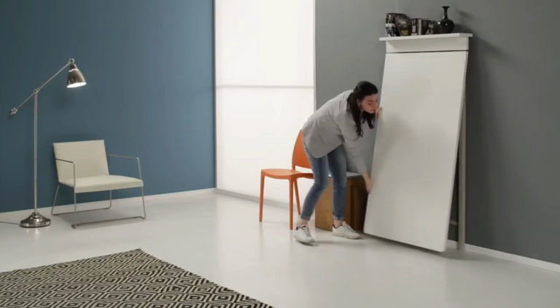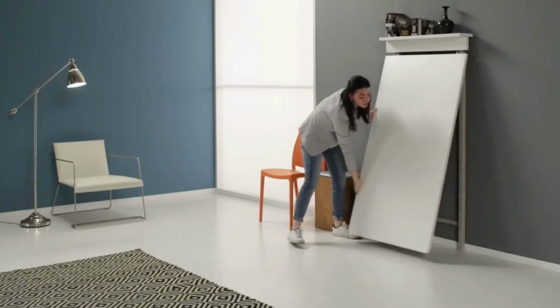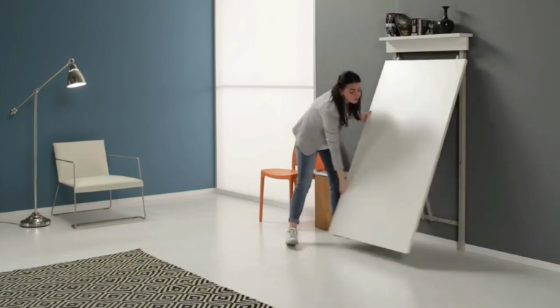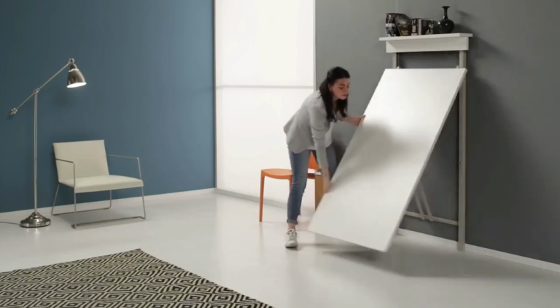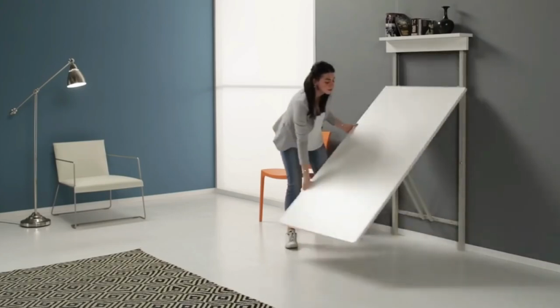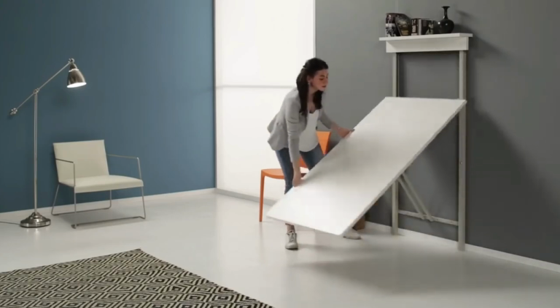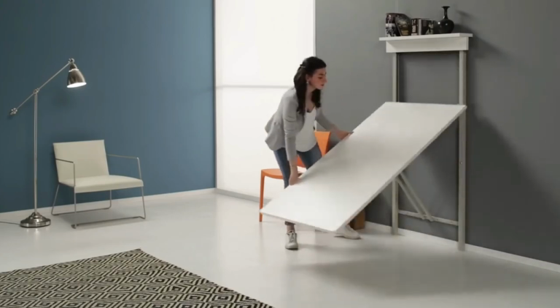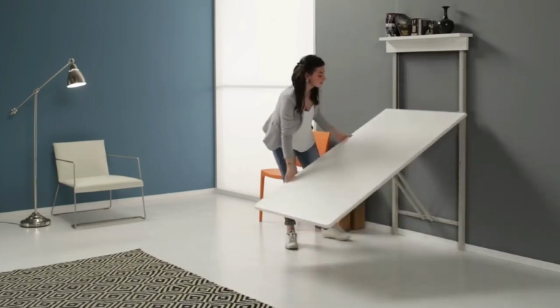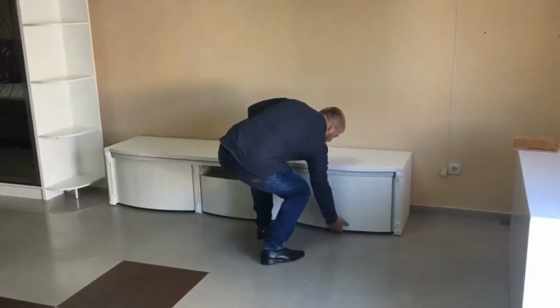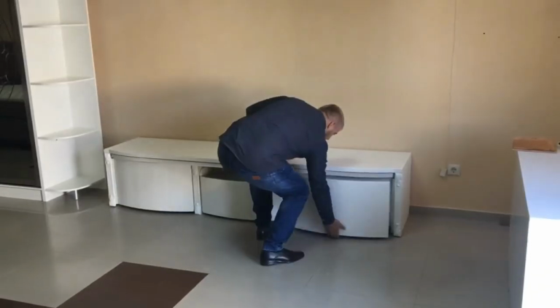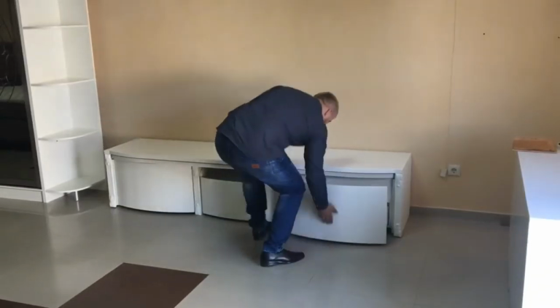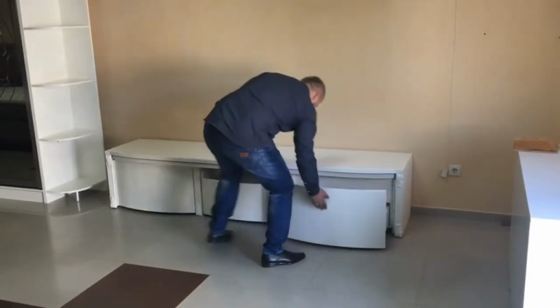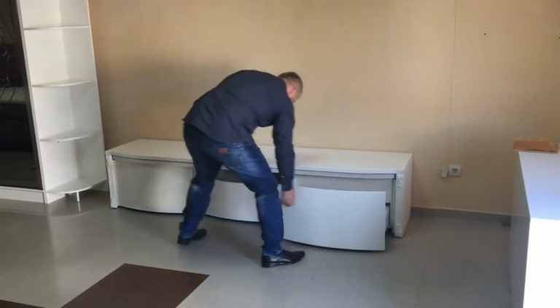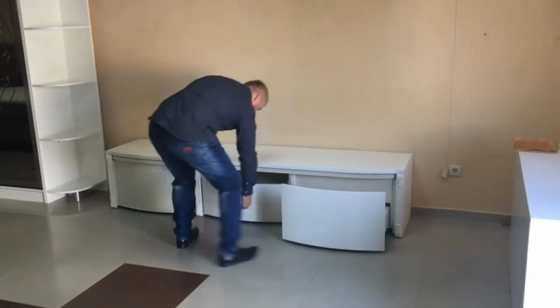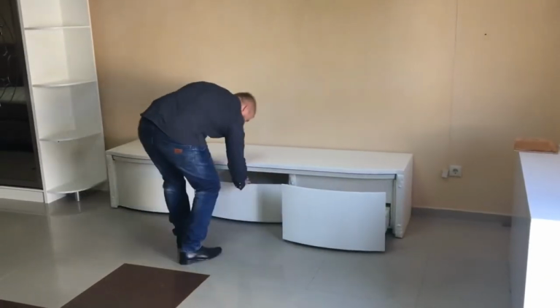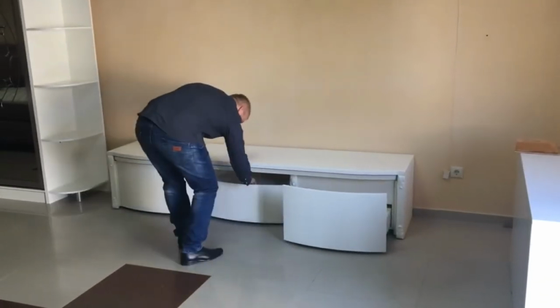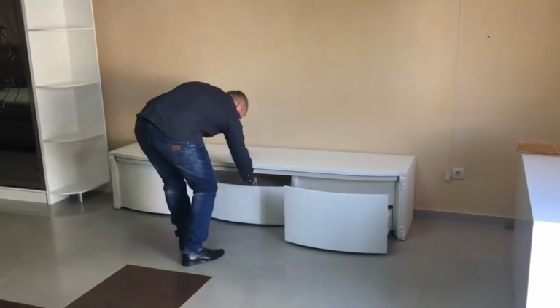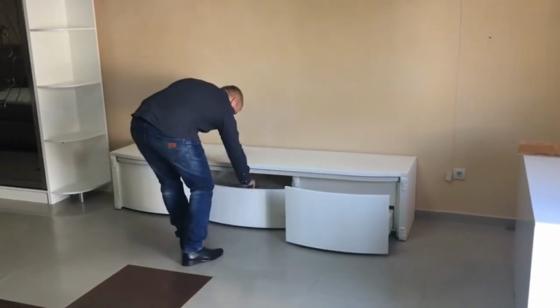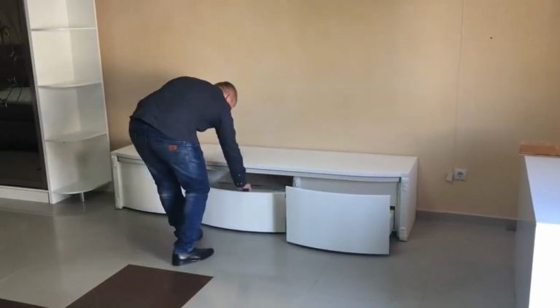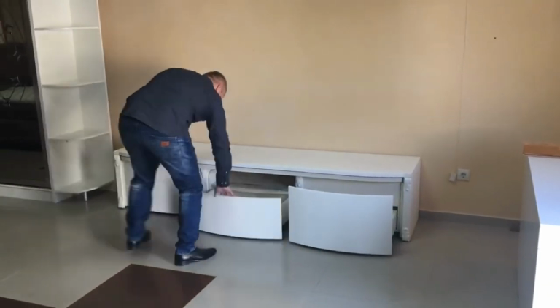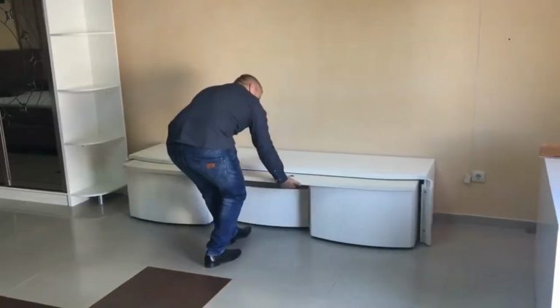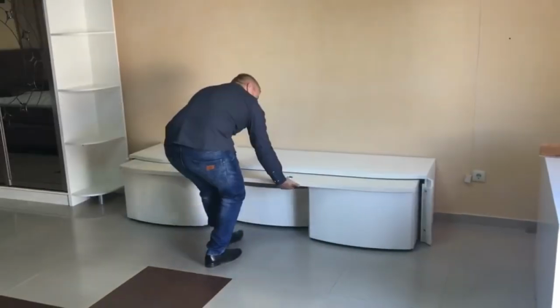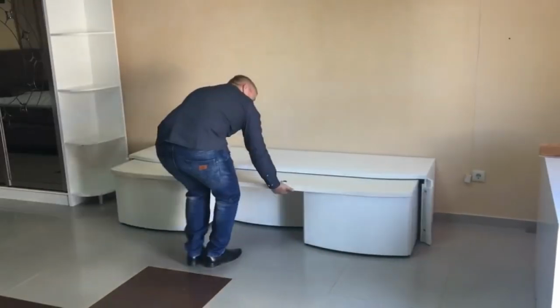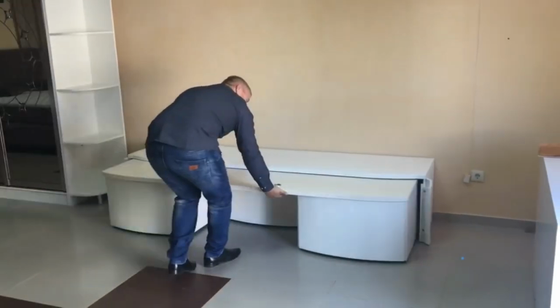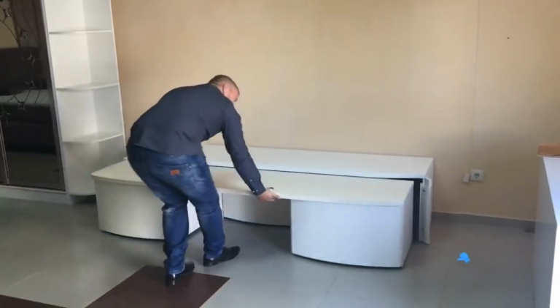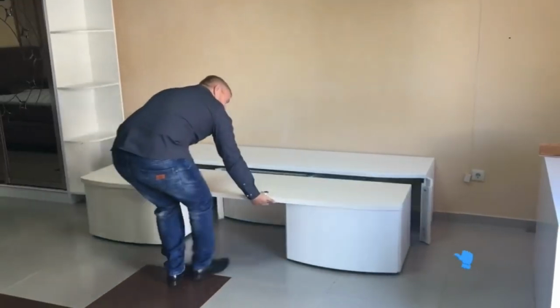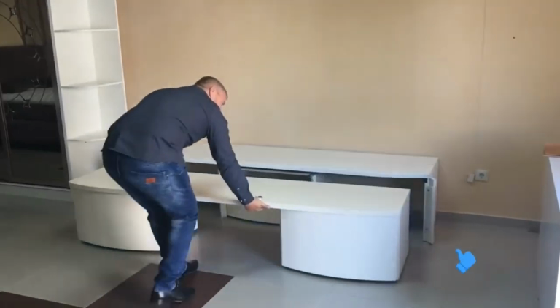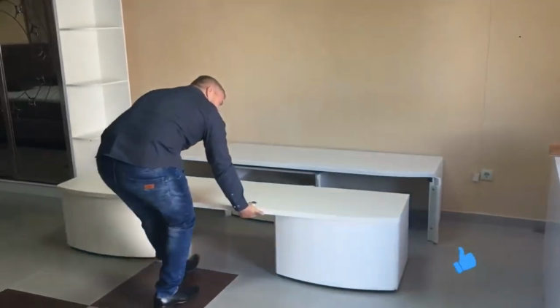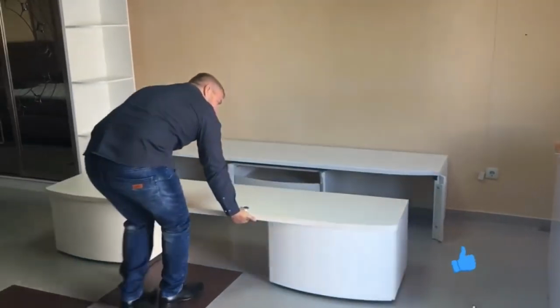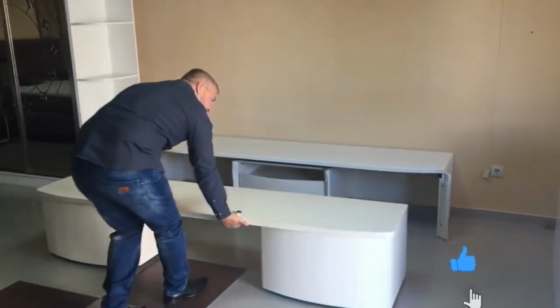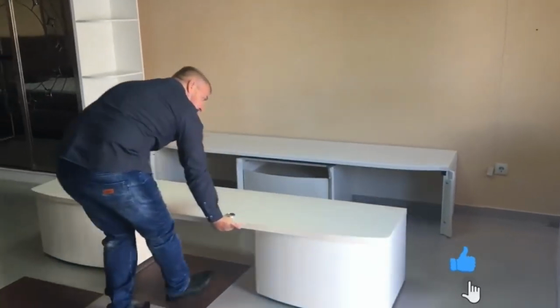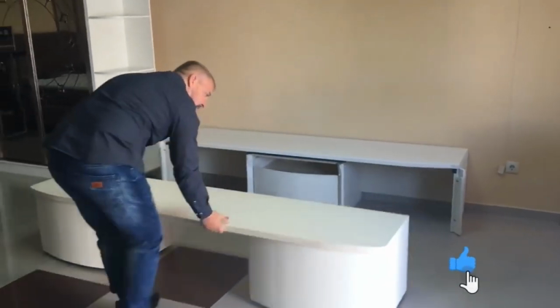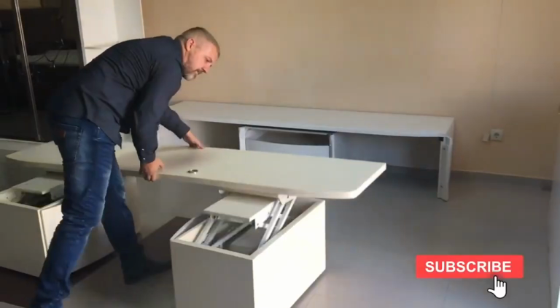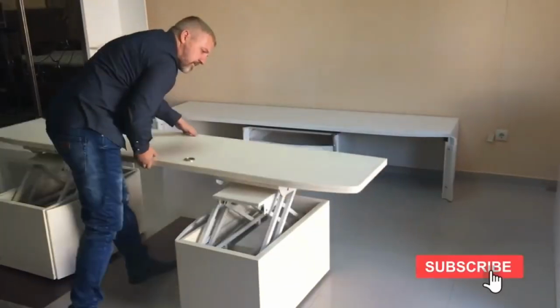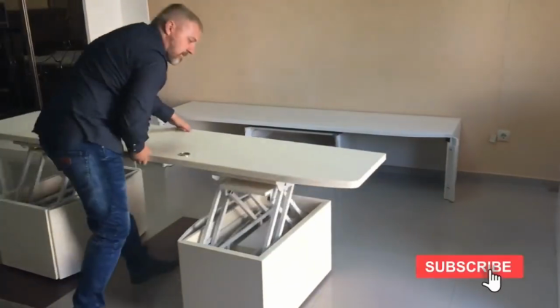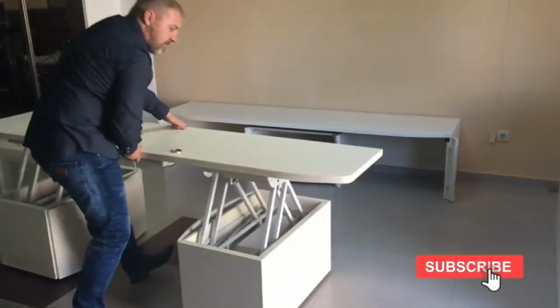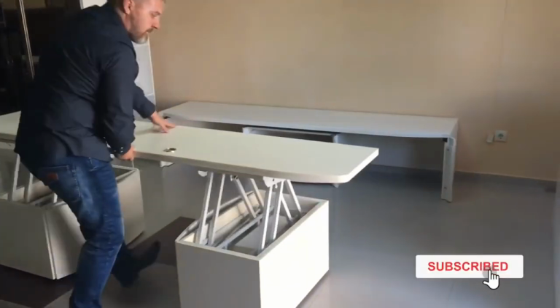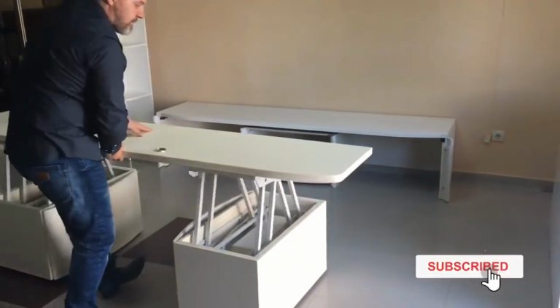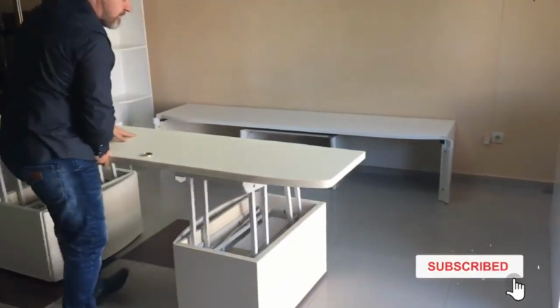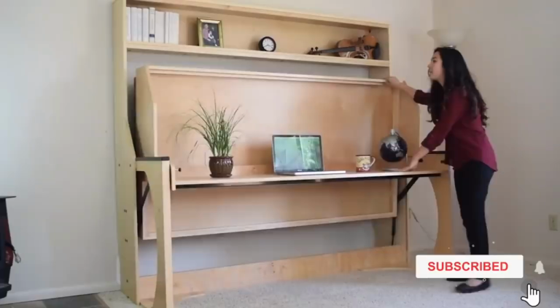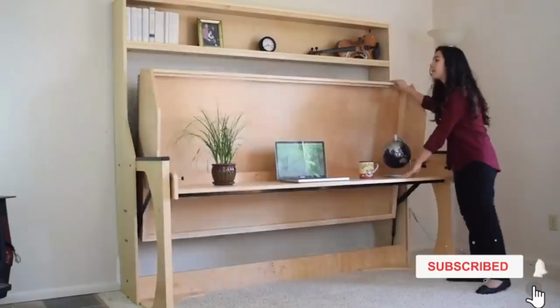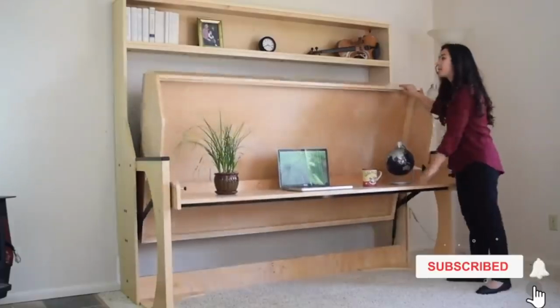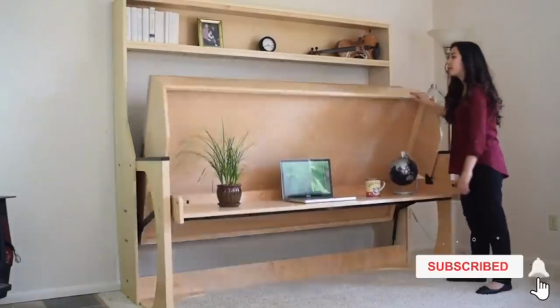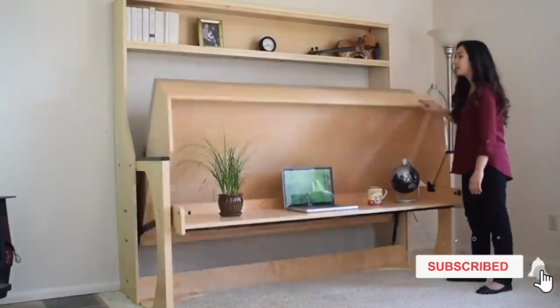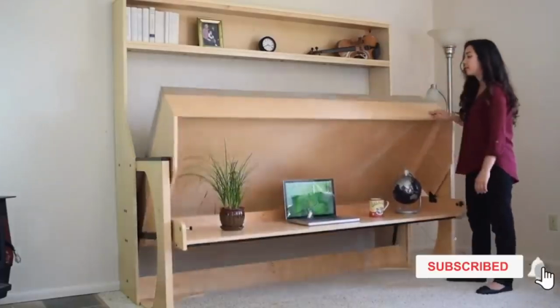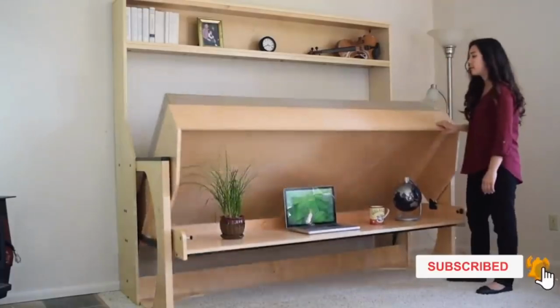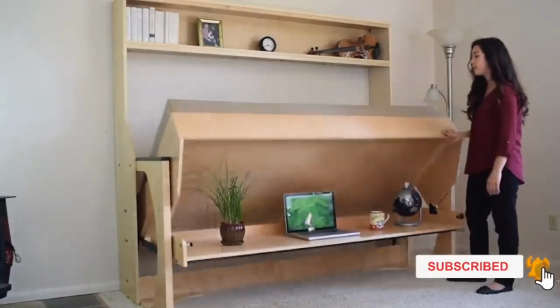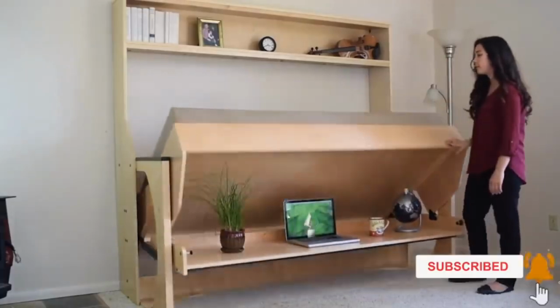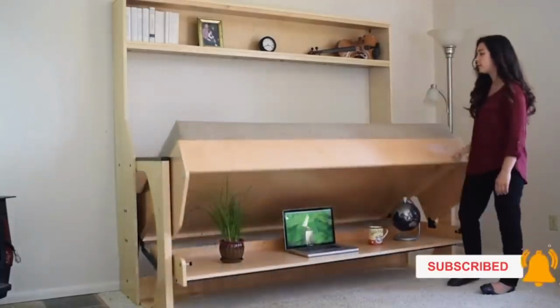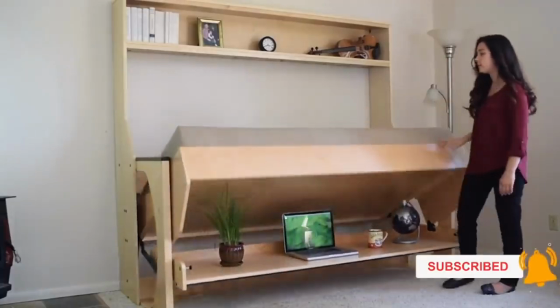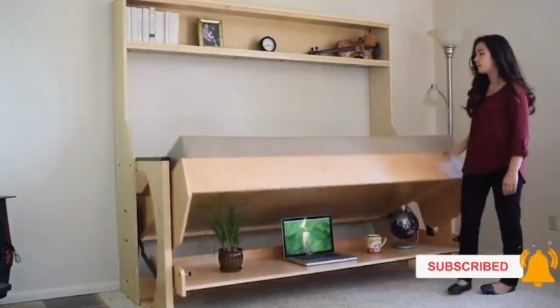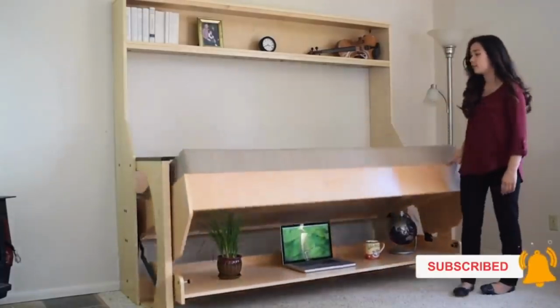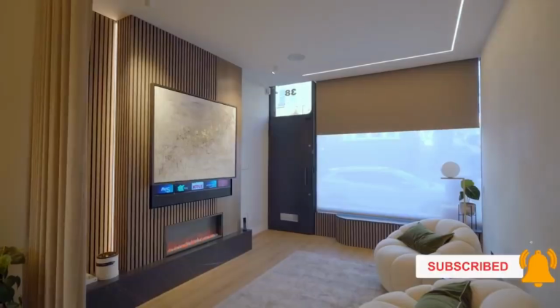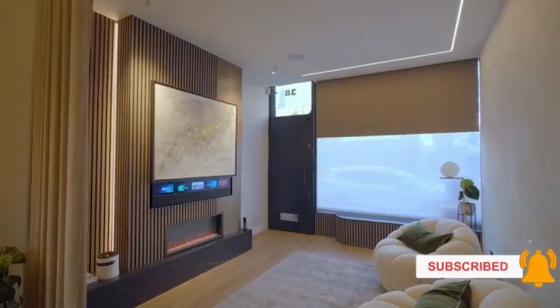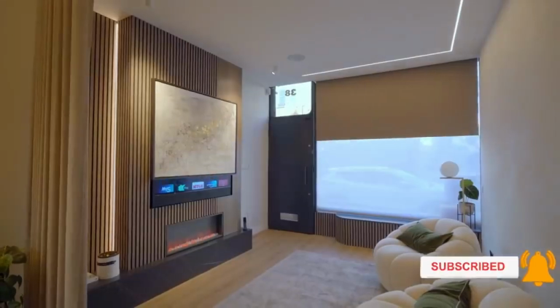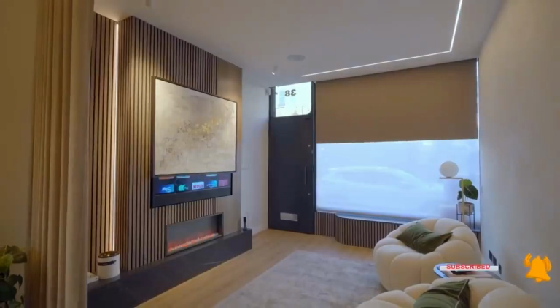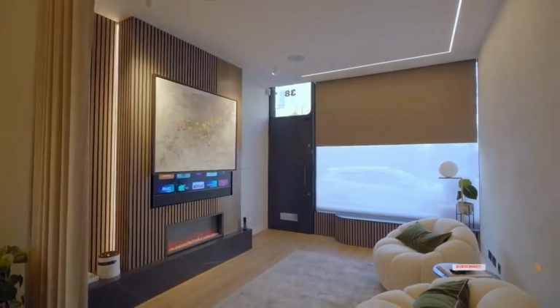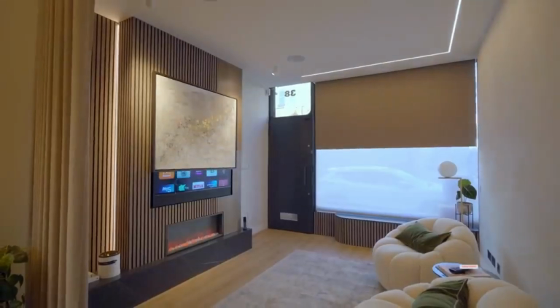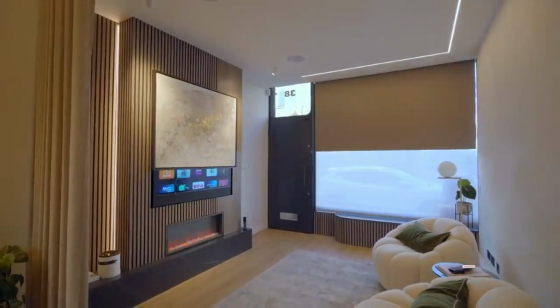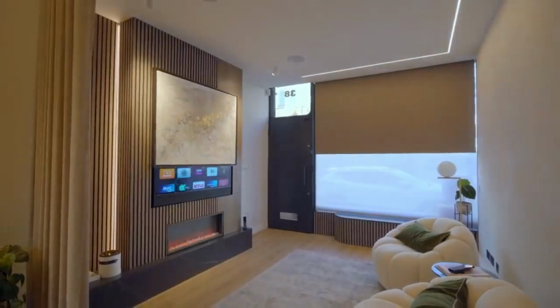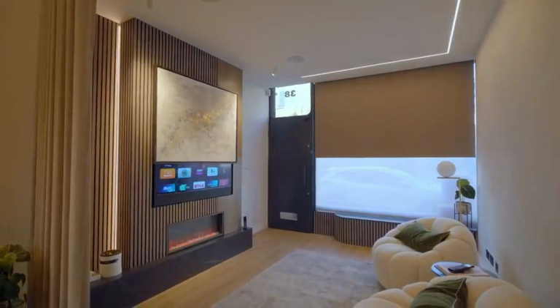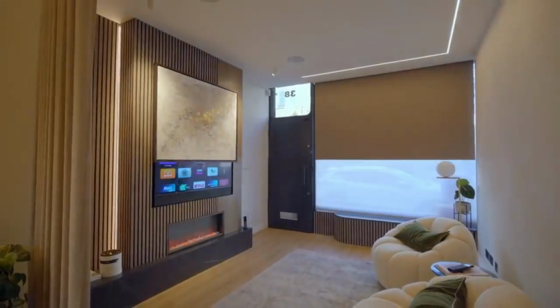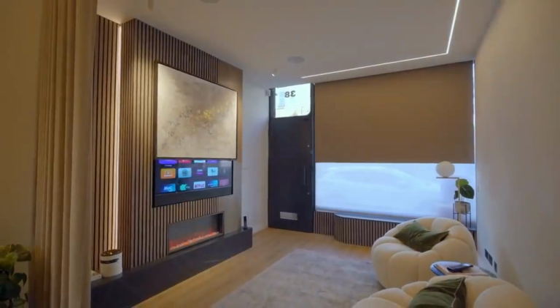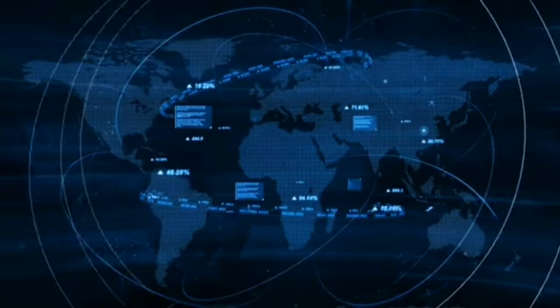These furnishings can actually be very stylish and add lots of character to your home. There are some fantastic transformer furniture and space-saving design ideas.